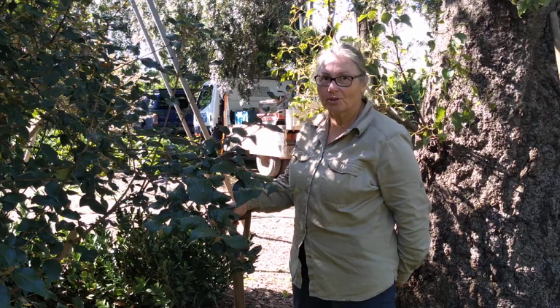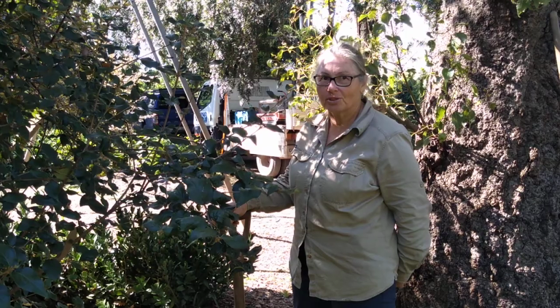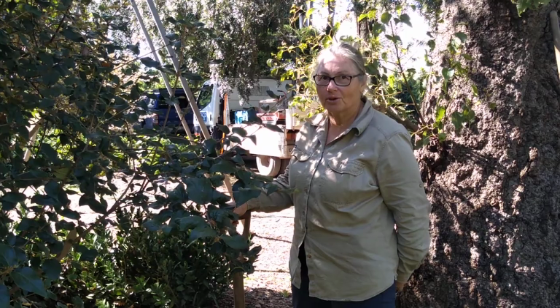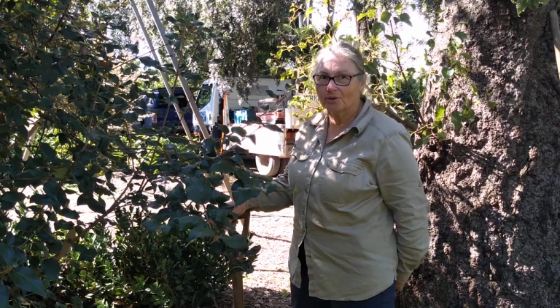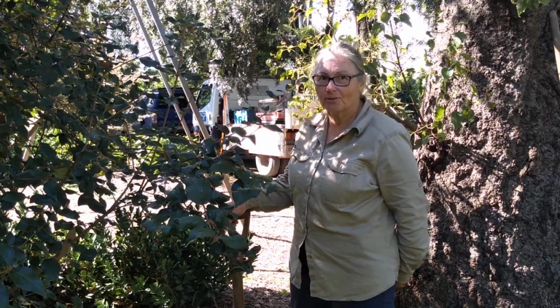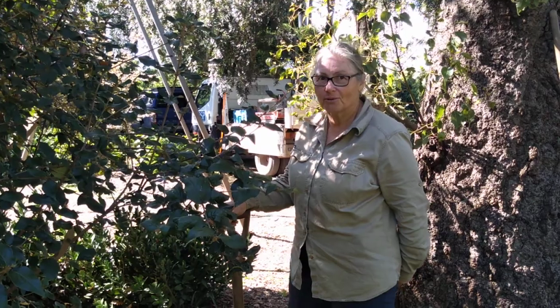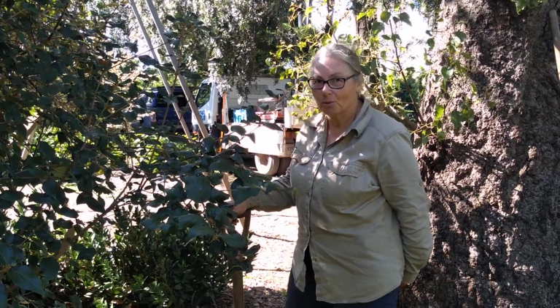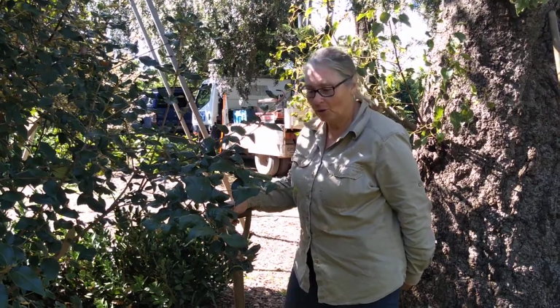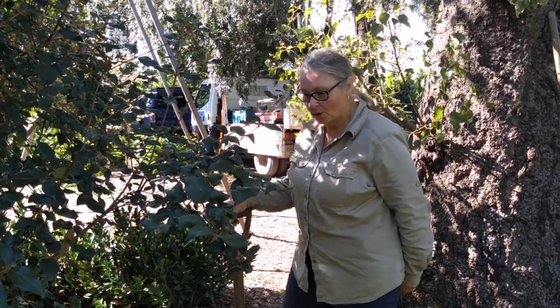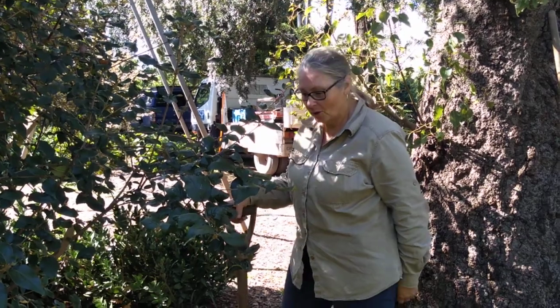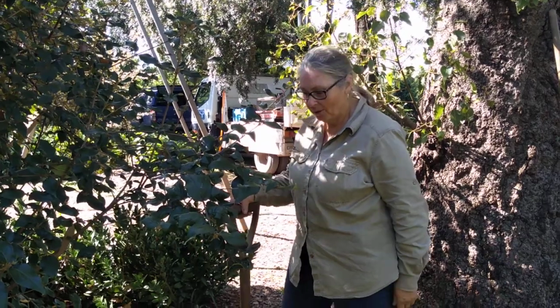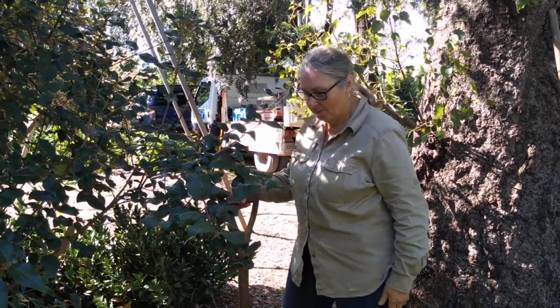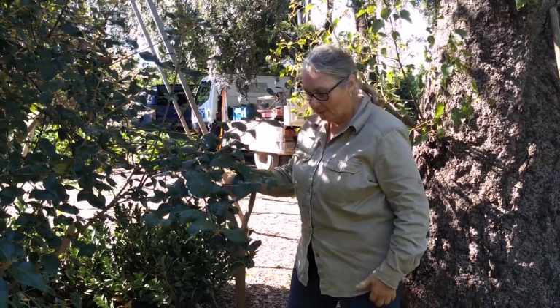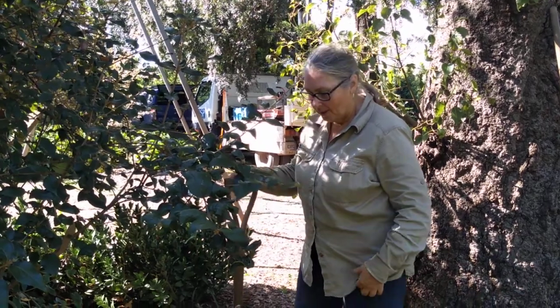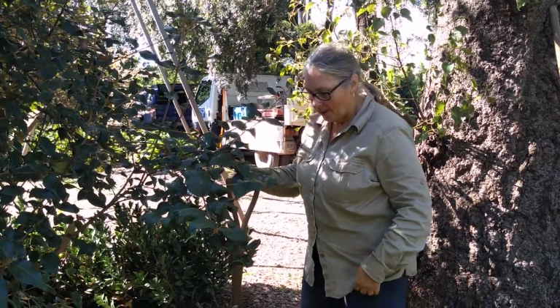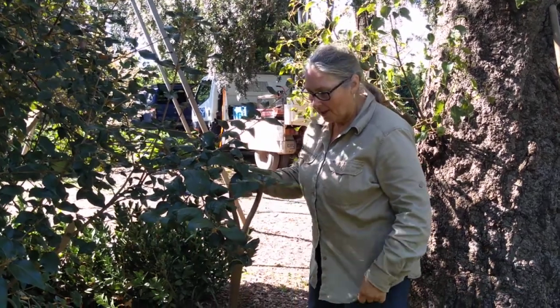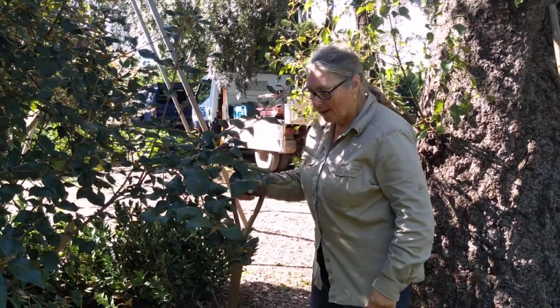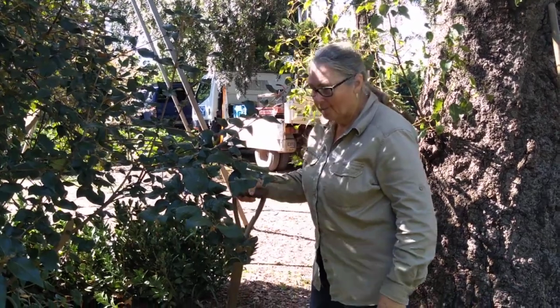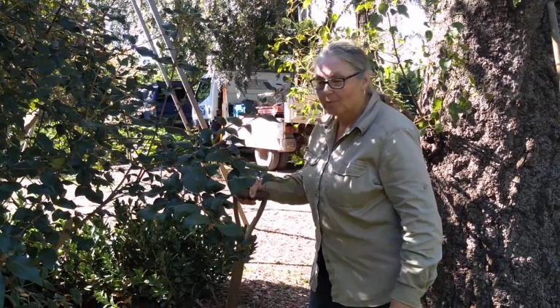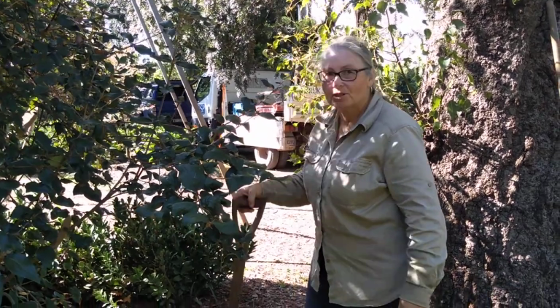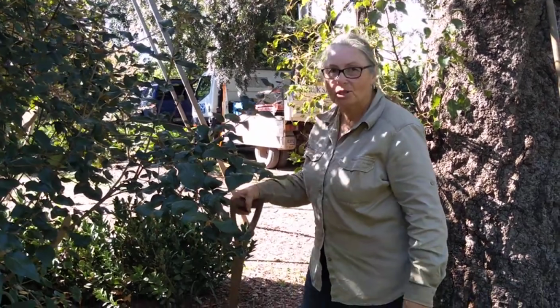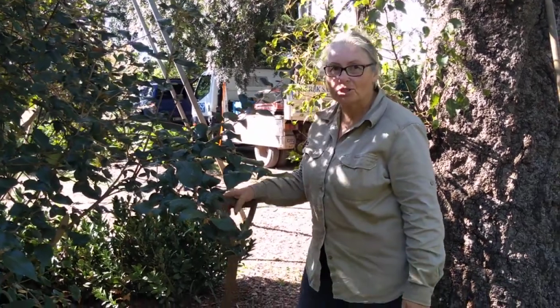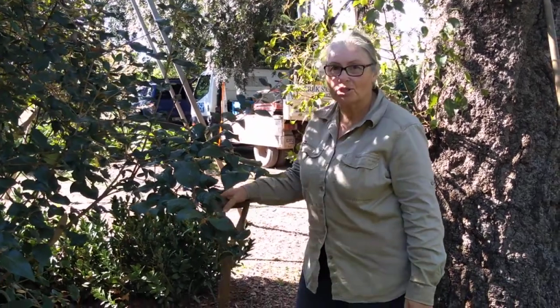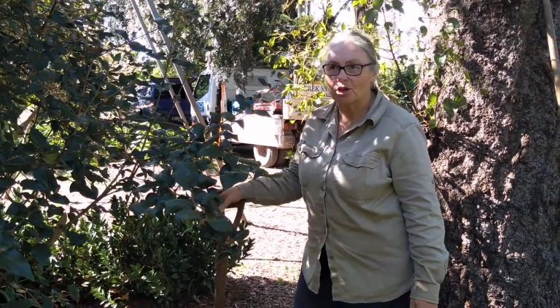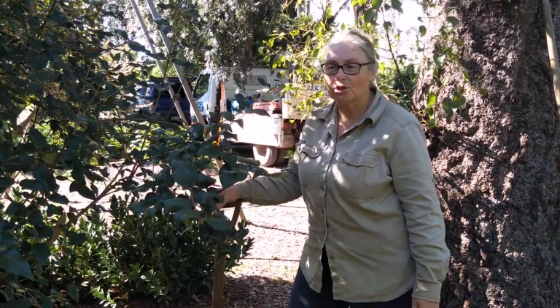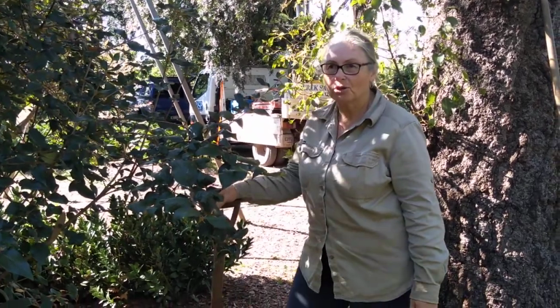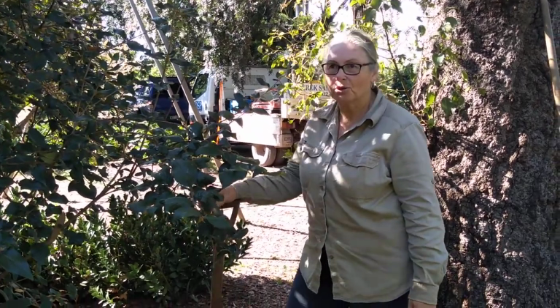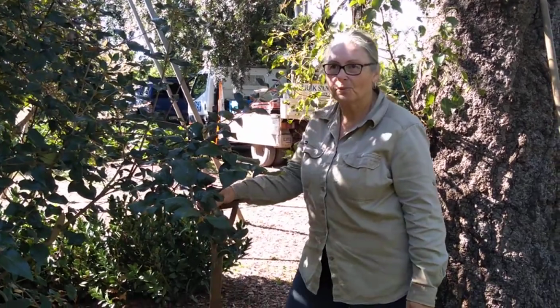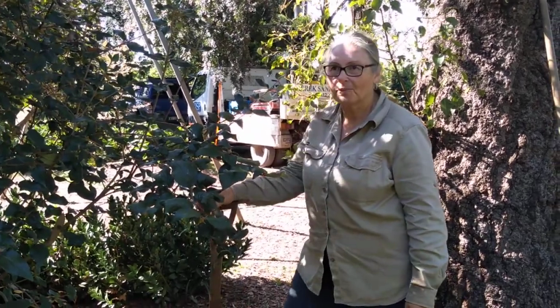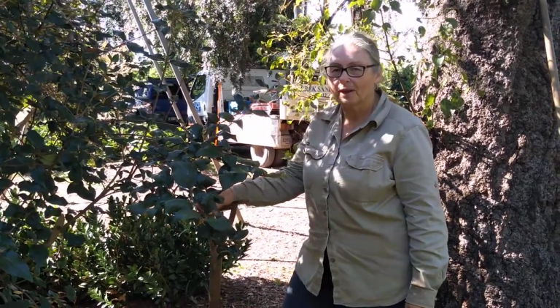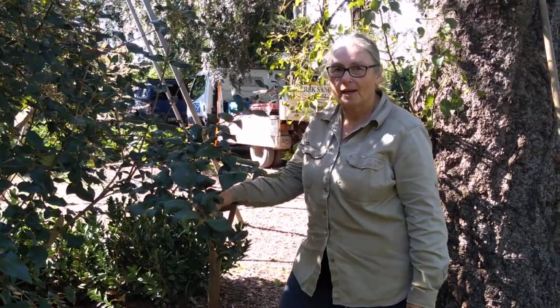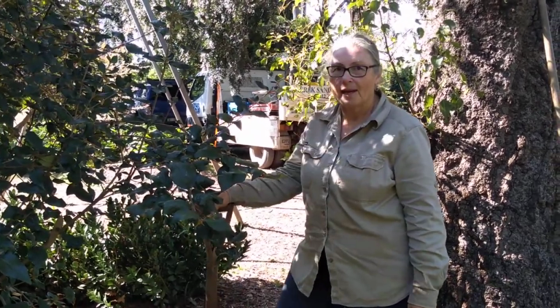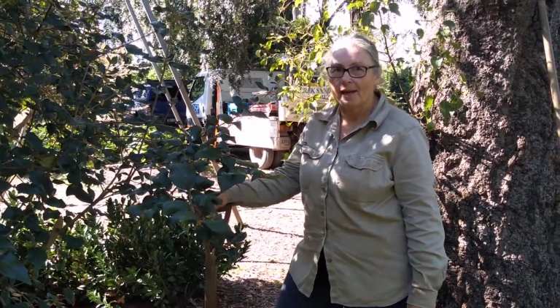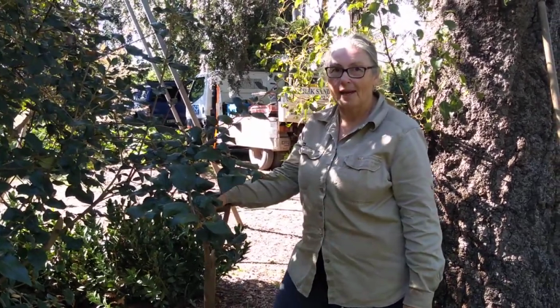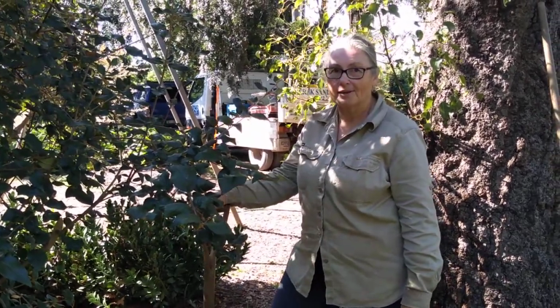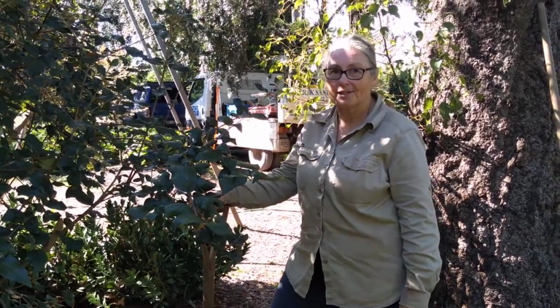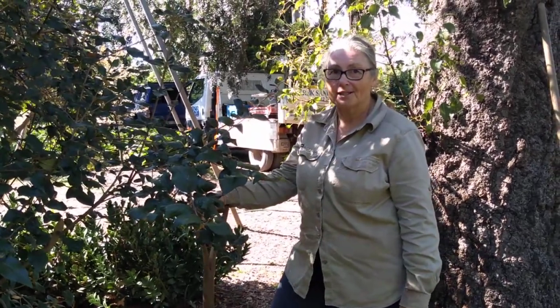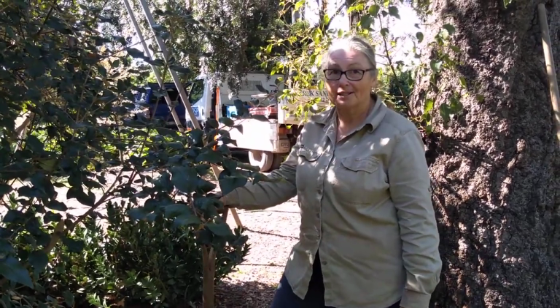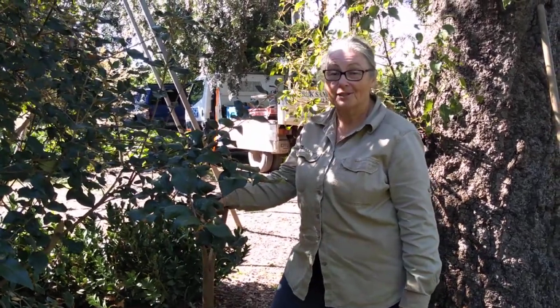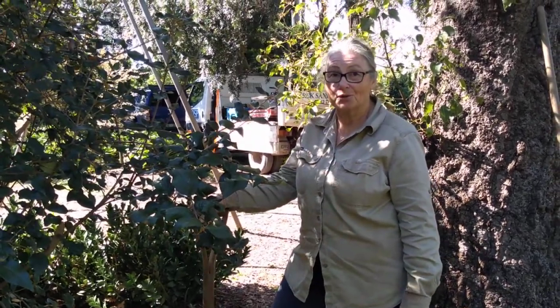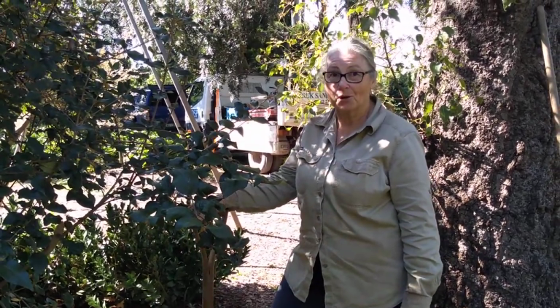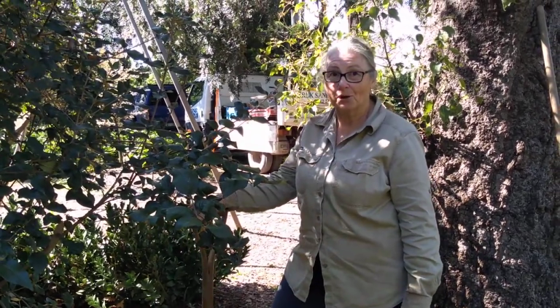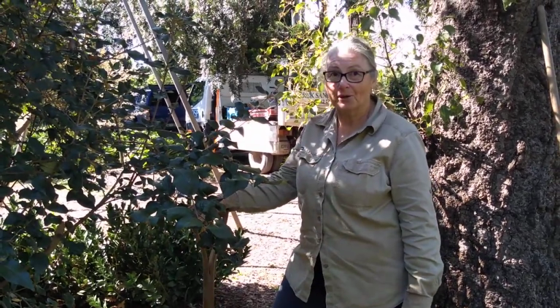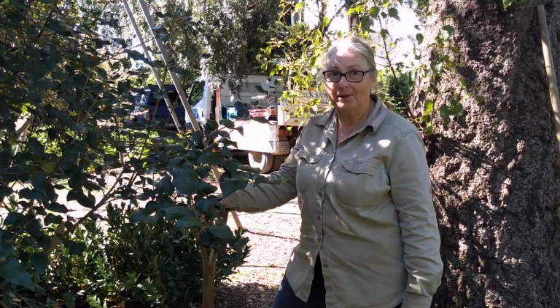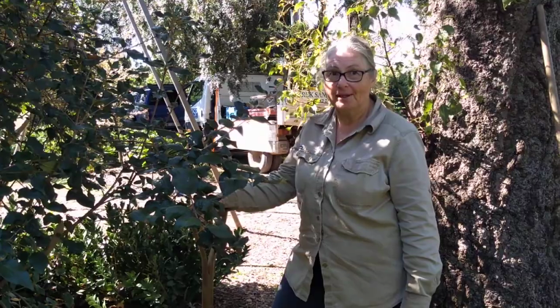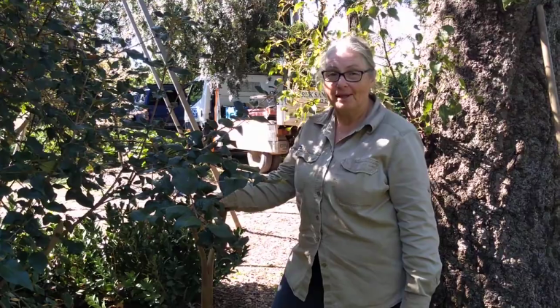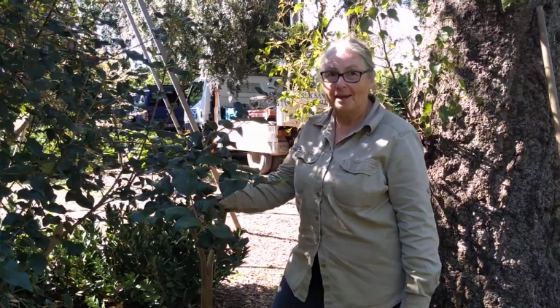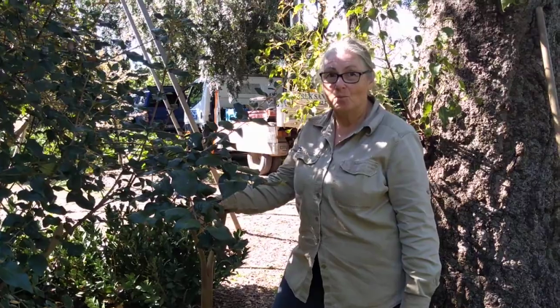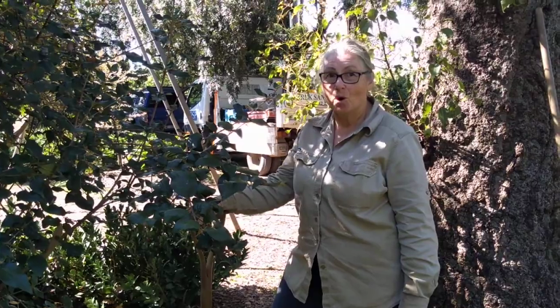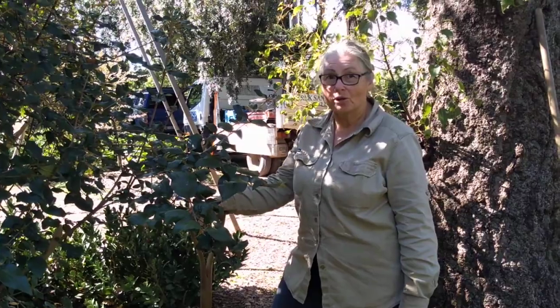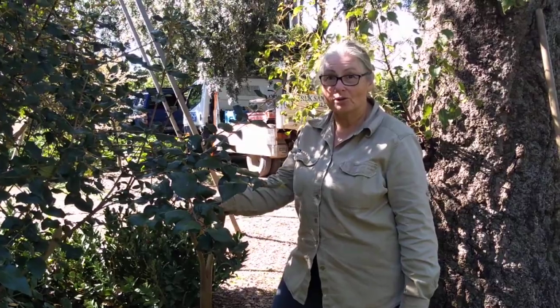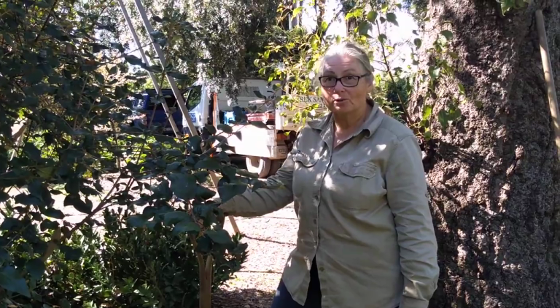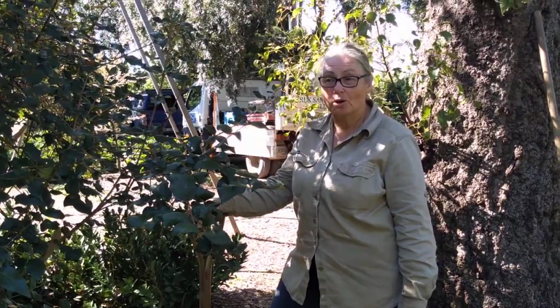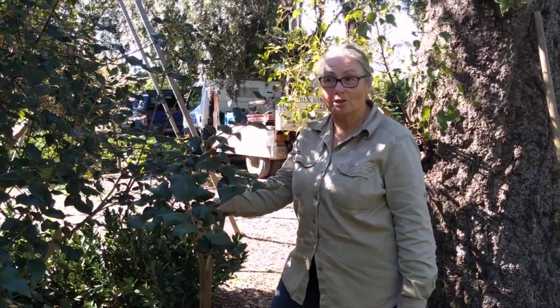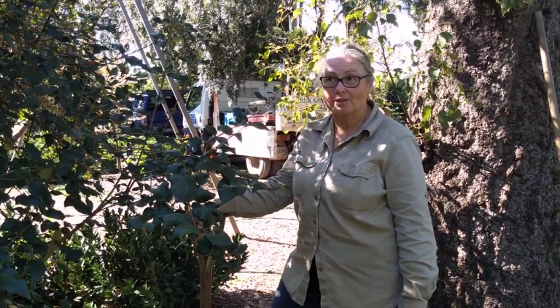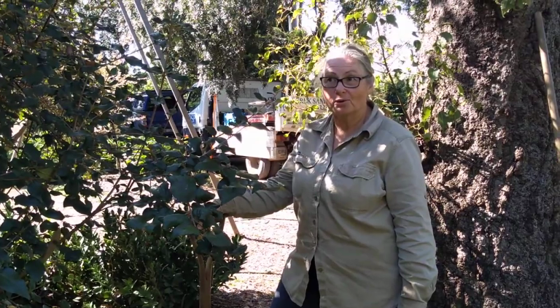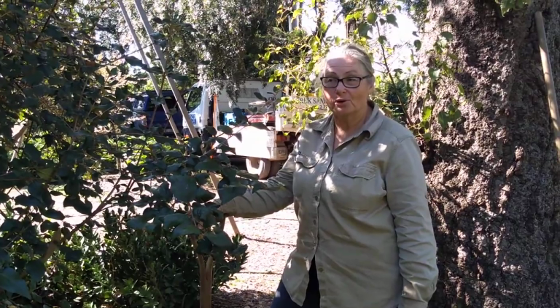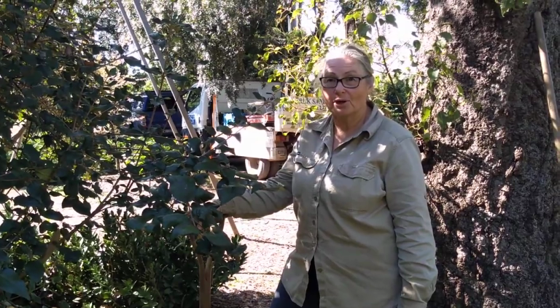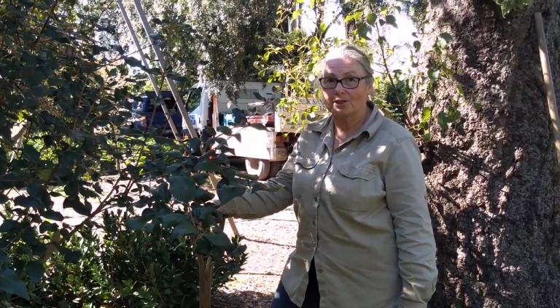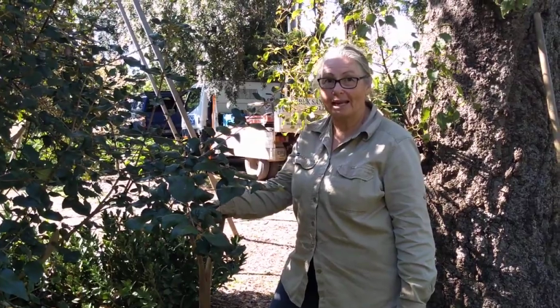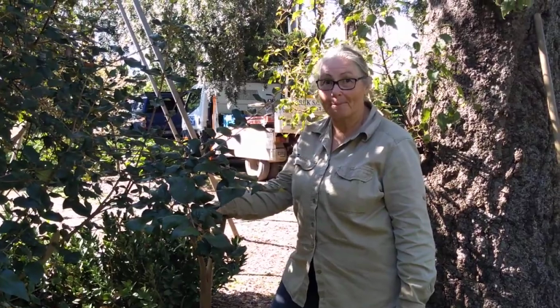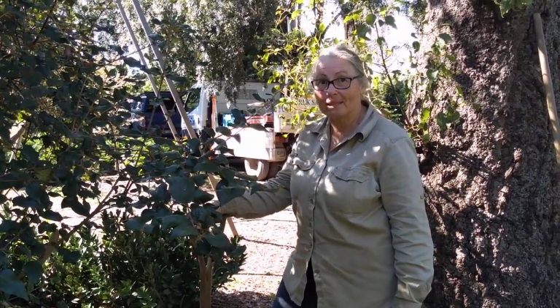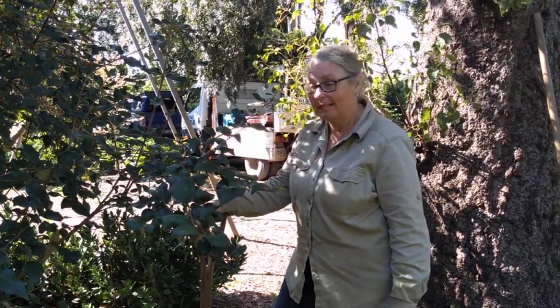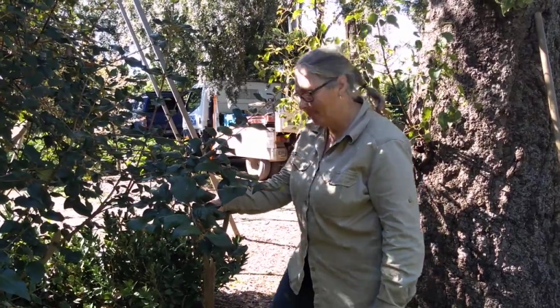I'm Sultan from Wollongong. I'm just going to show you how to dig soil and why soil goes lumpy.